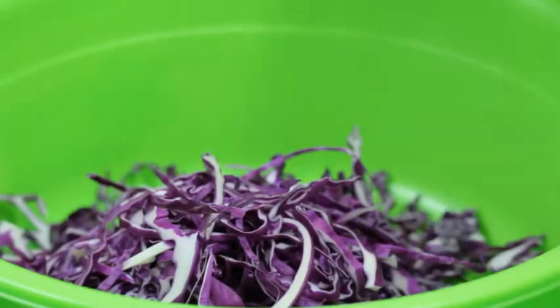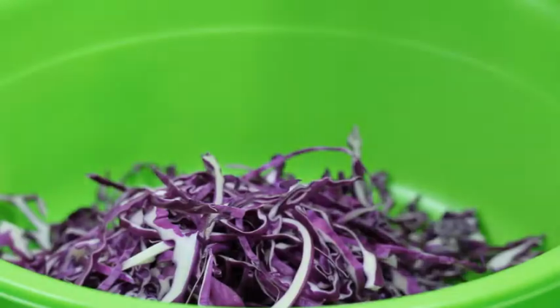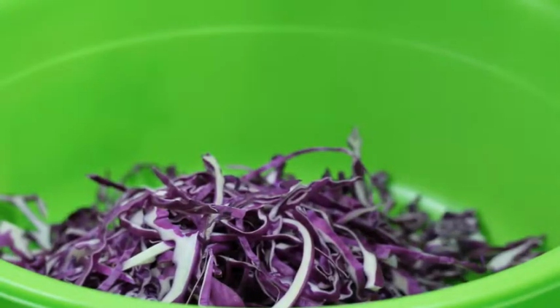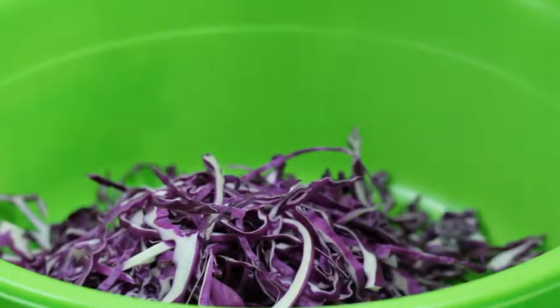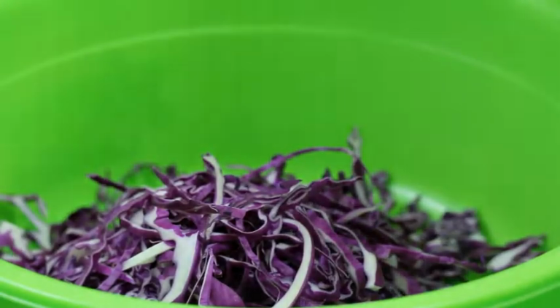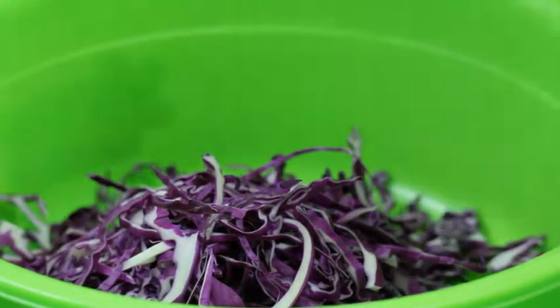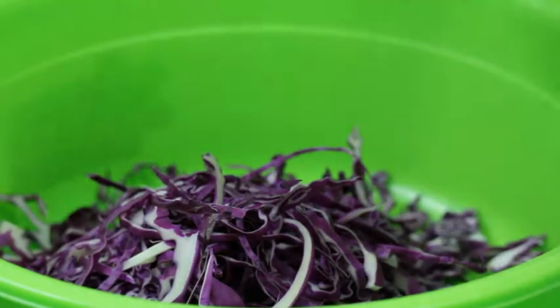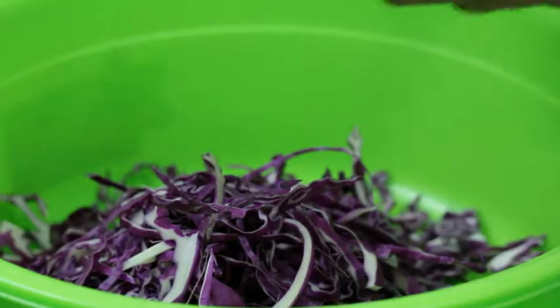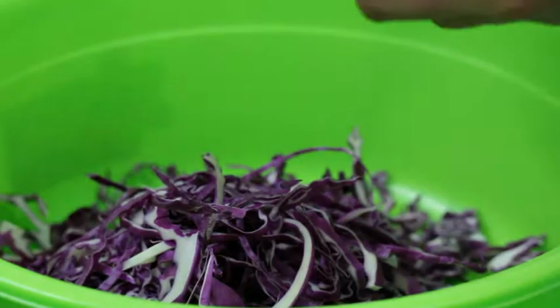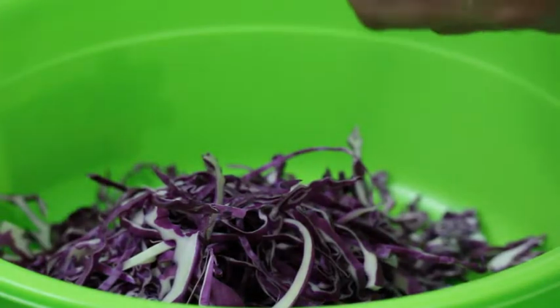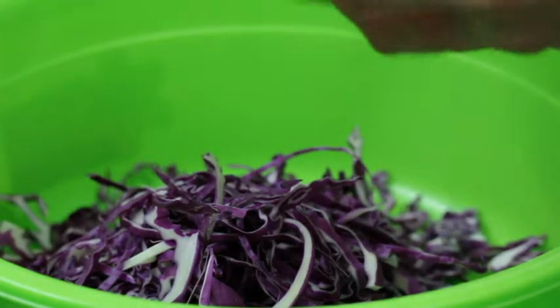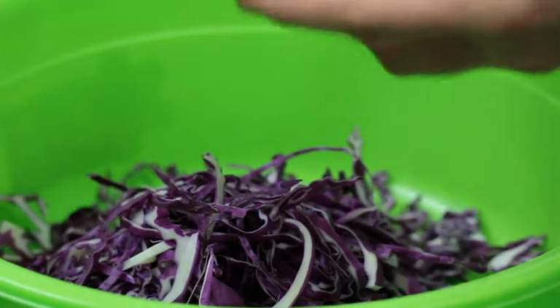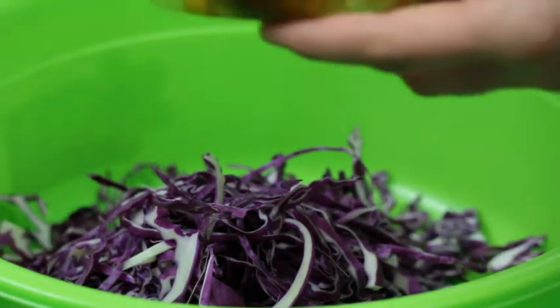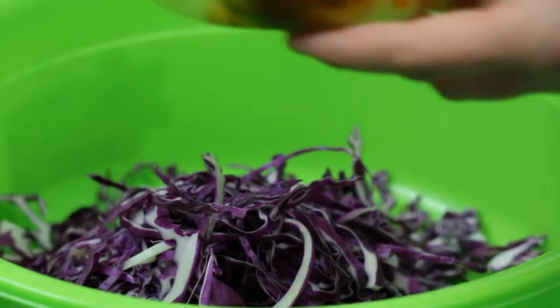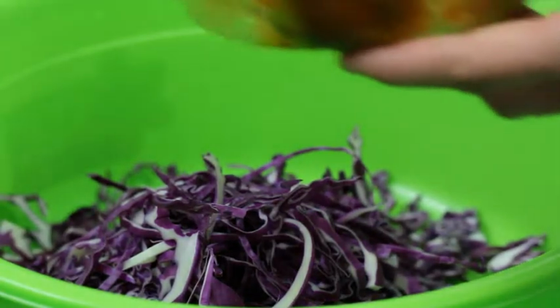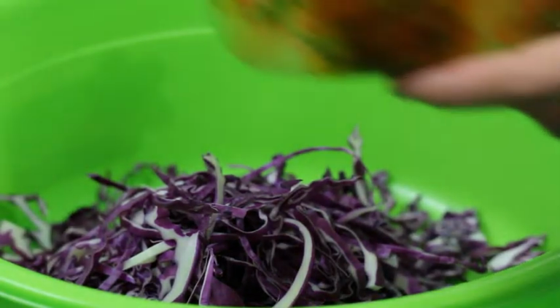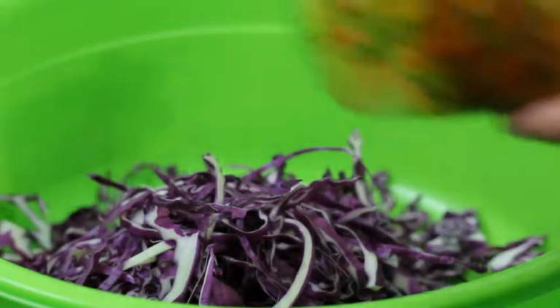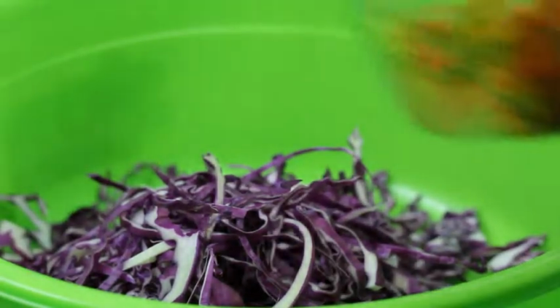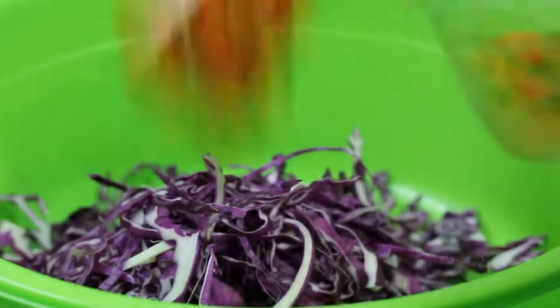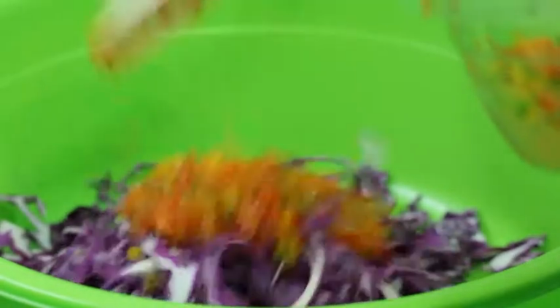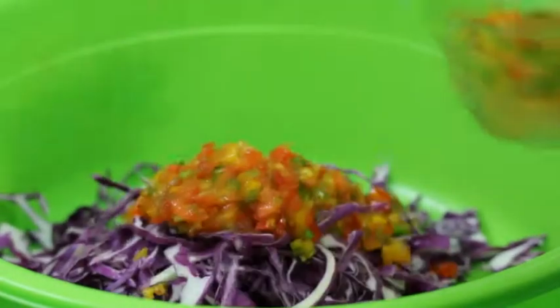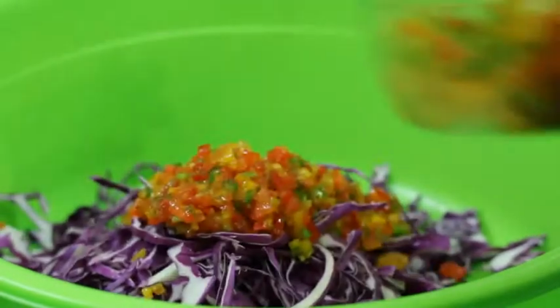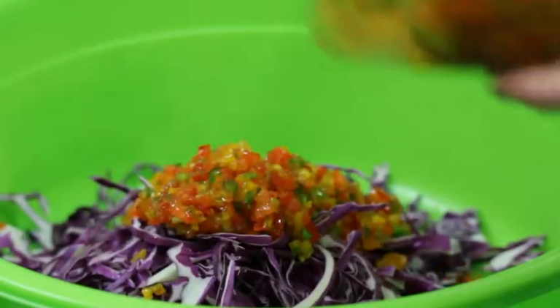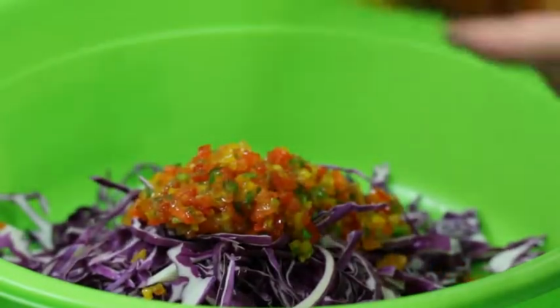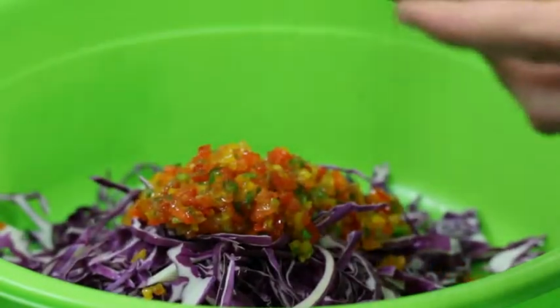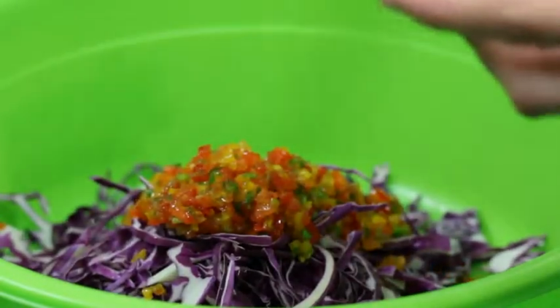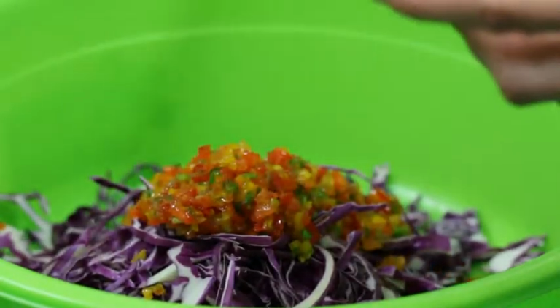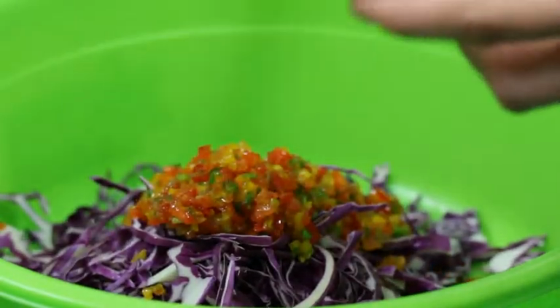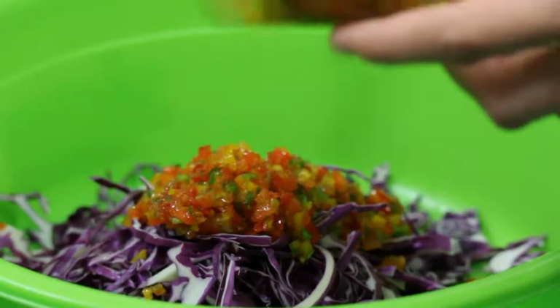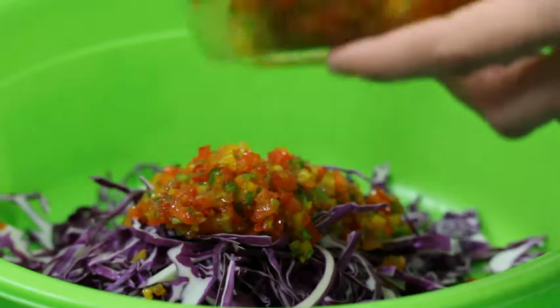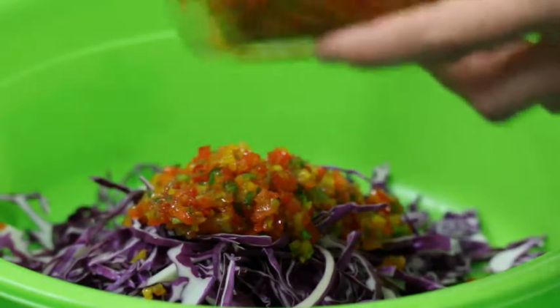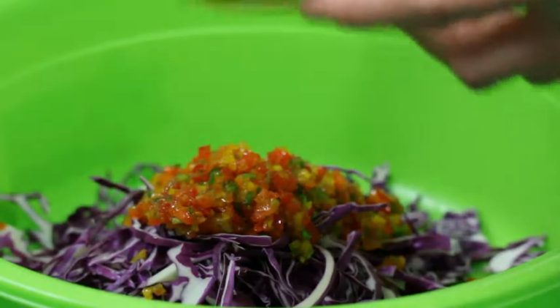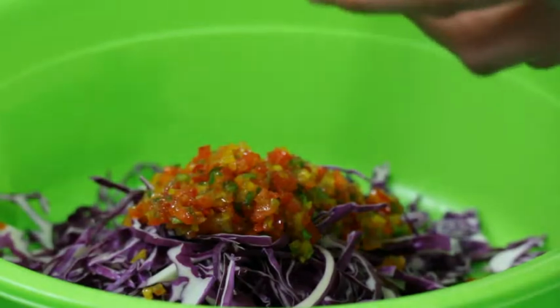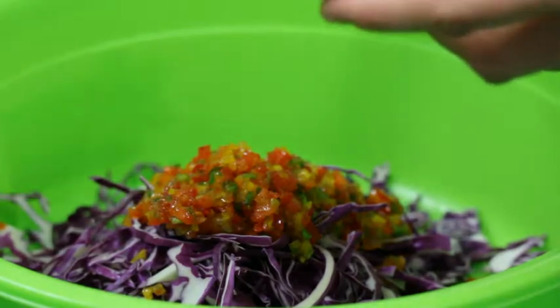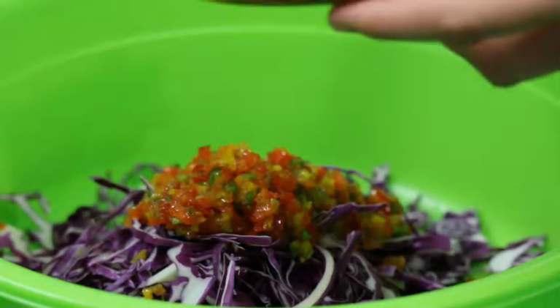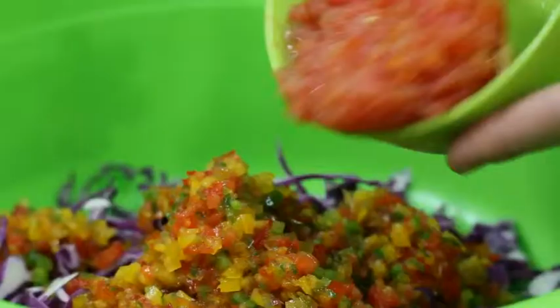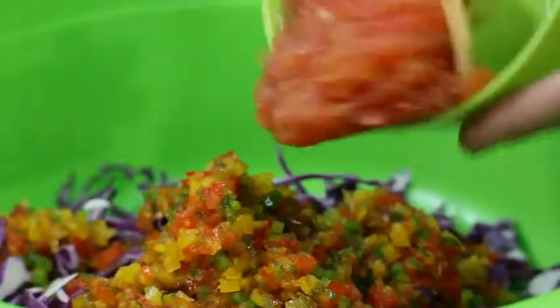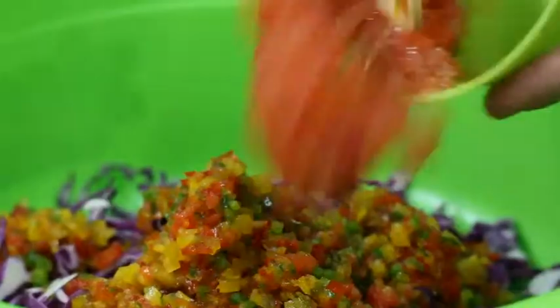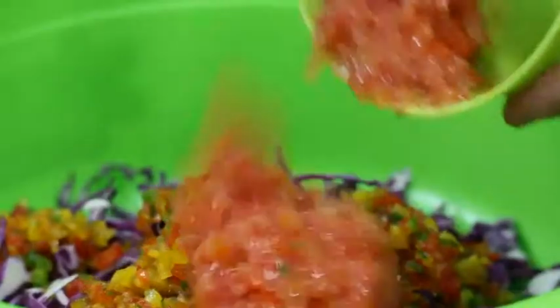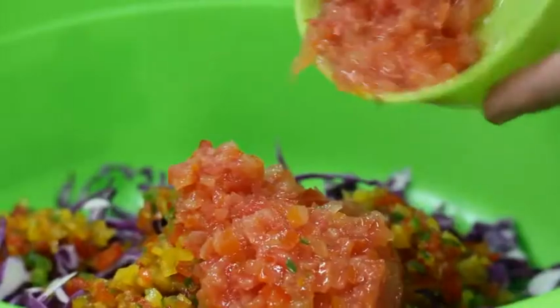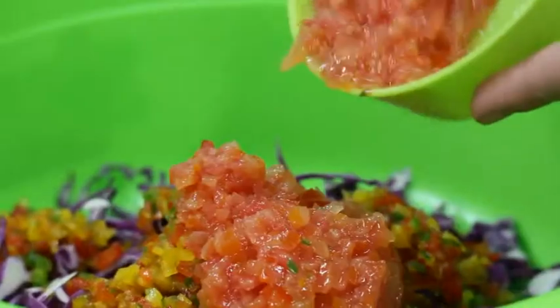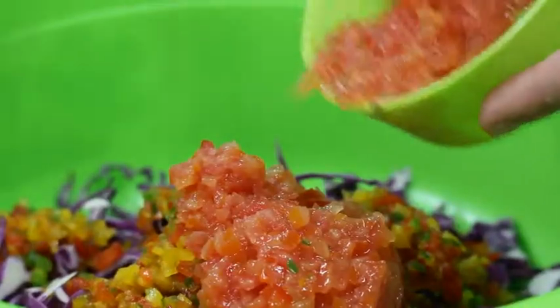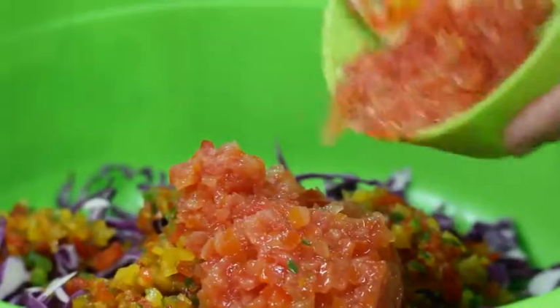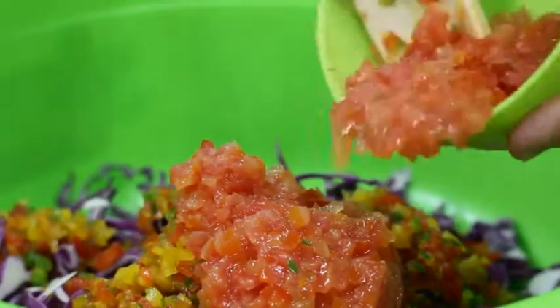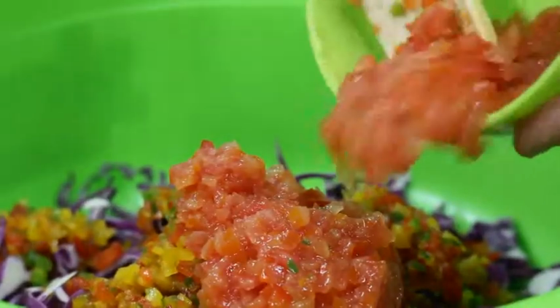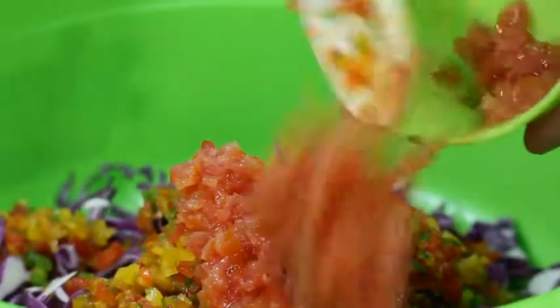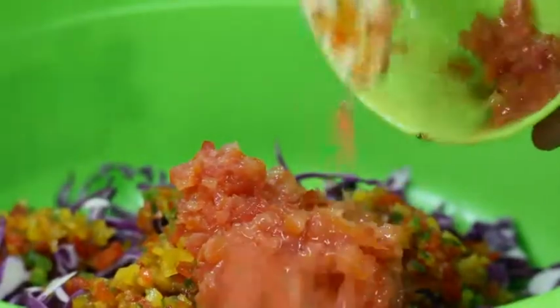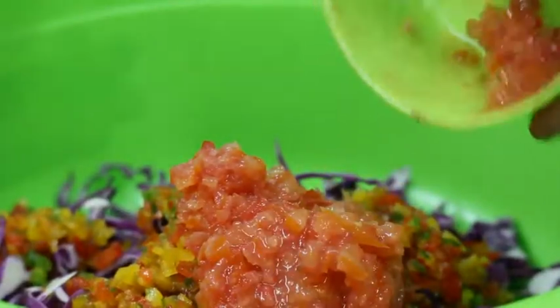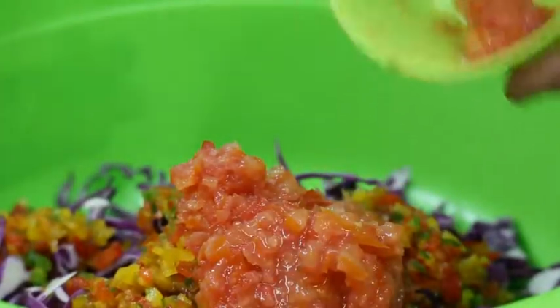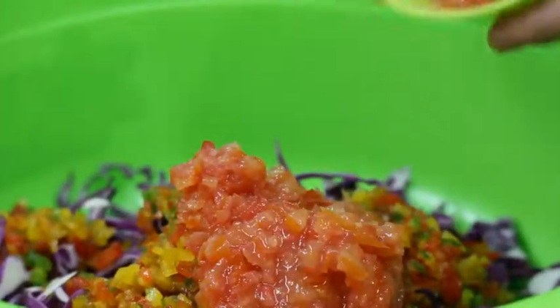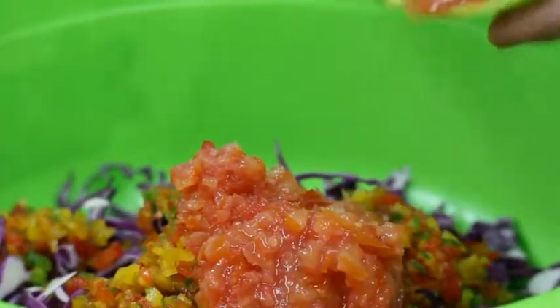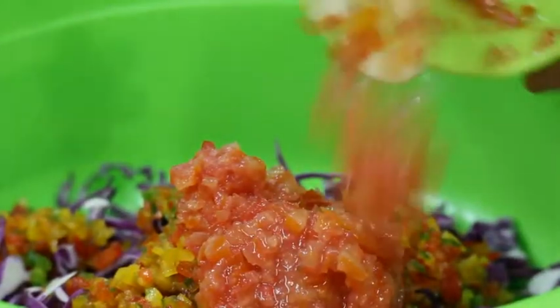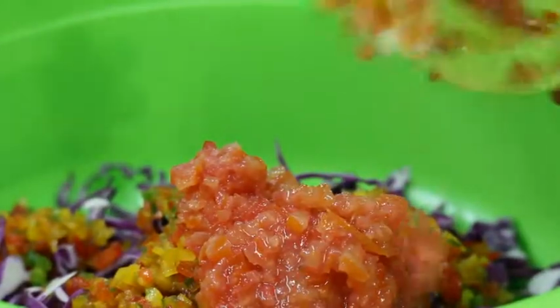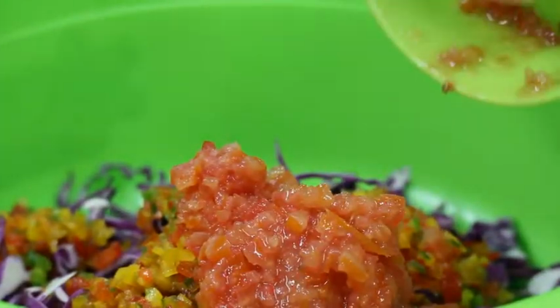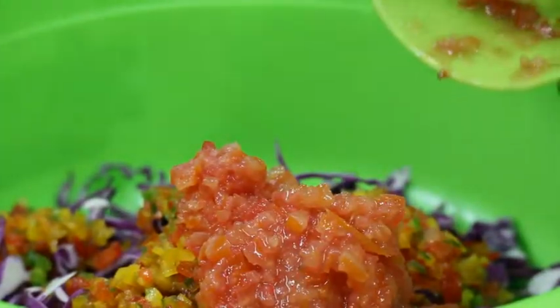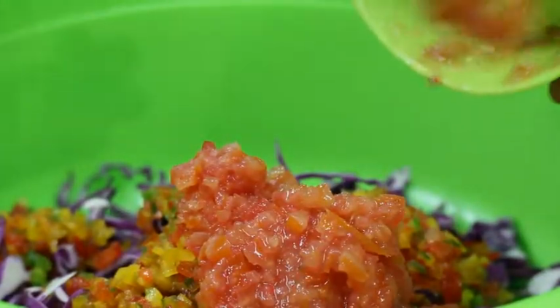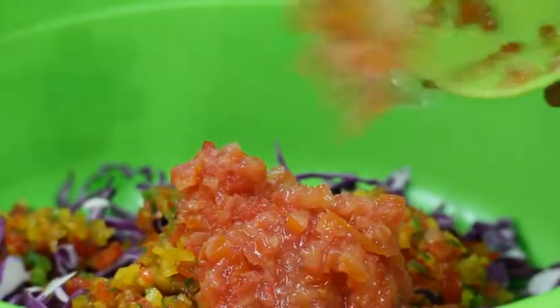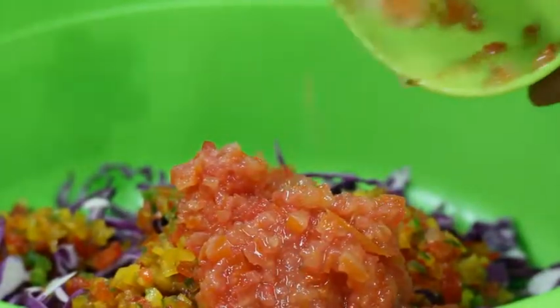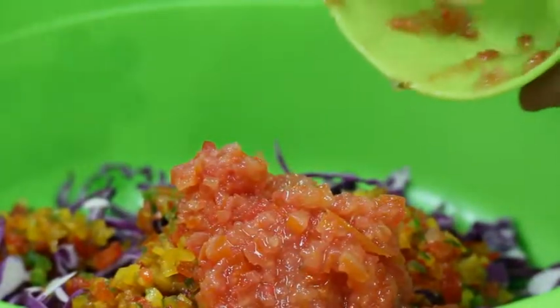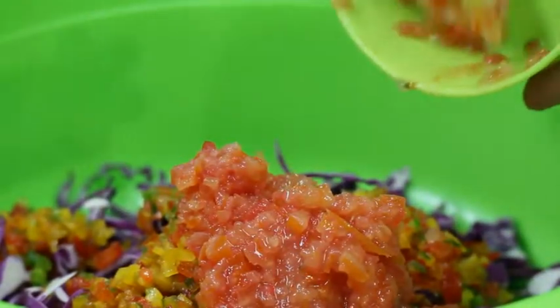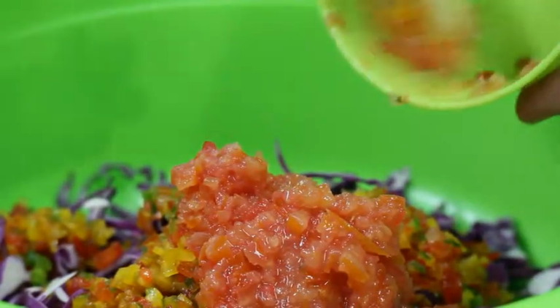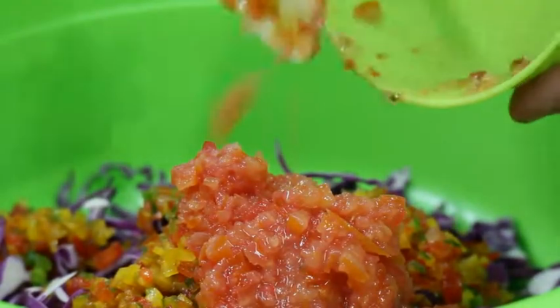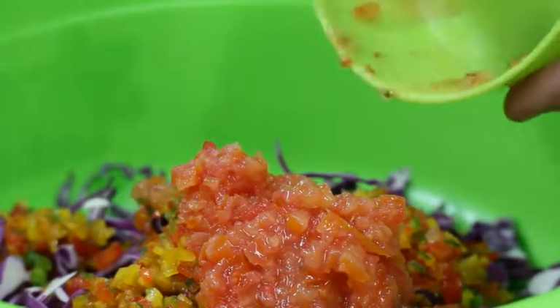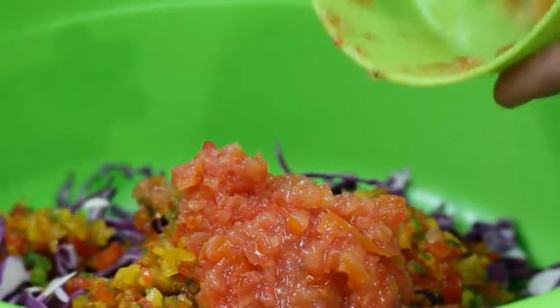Red cabbage, peppers — that's what we're going to mix together. I have some tomato puree and we're going to stir this all together.